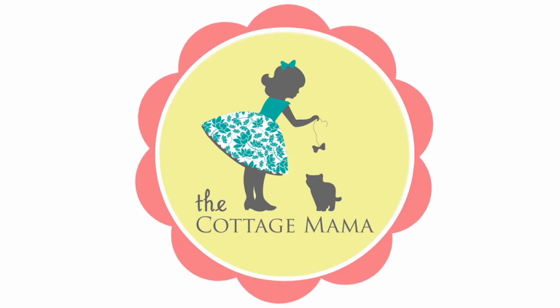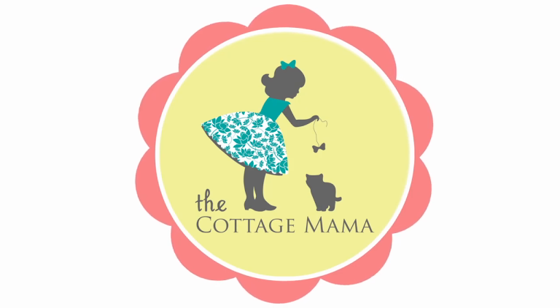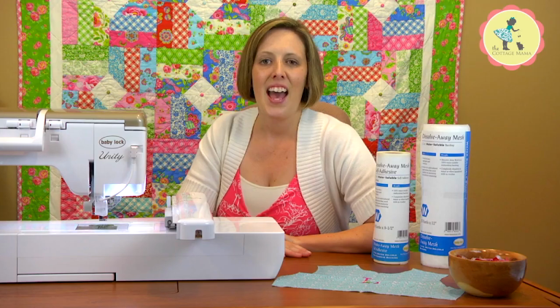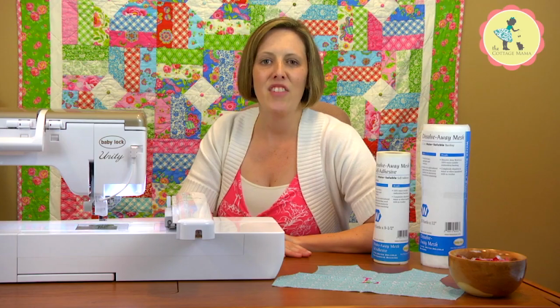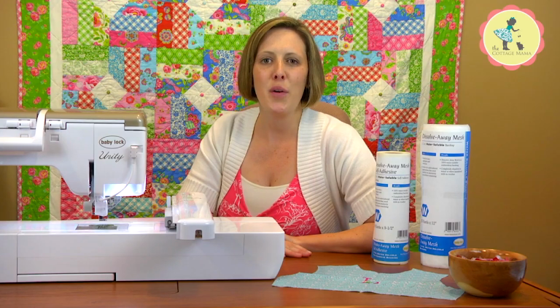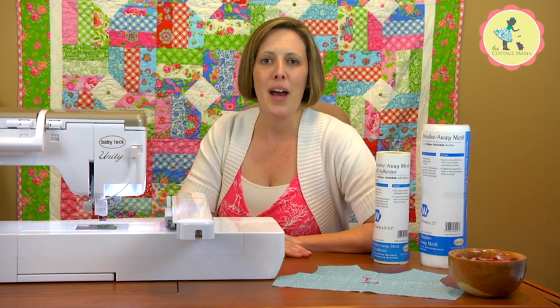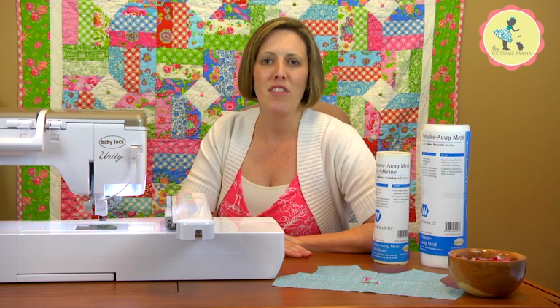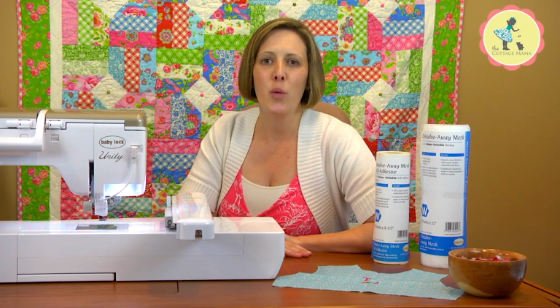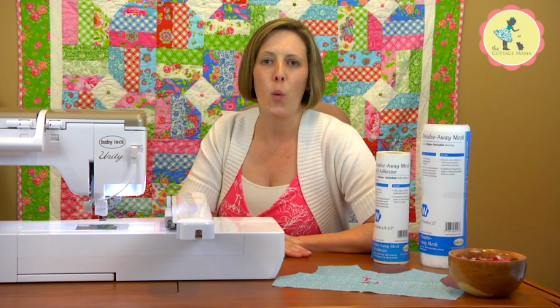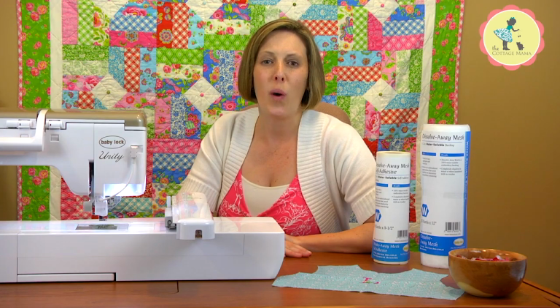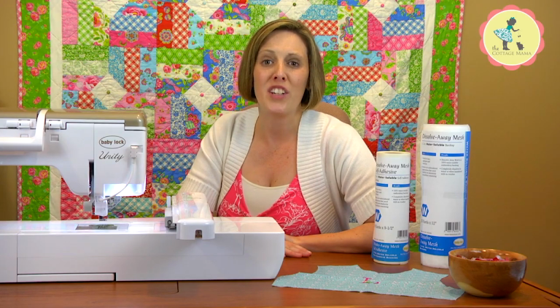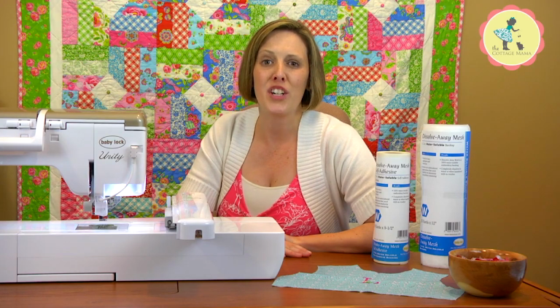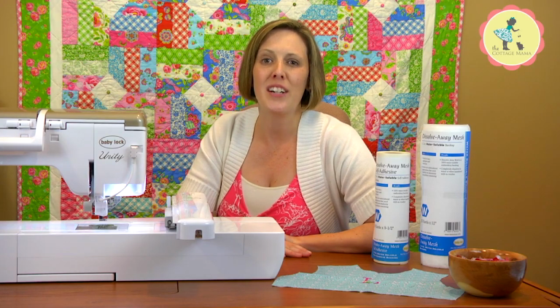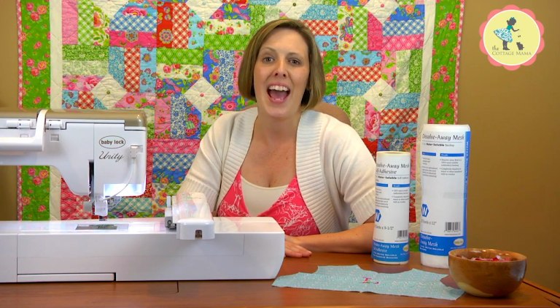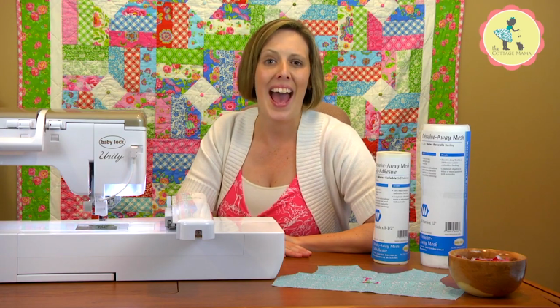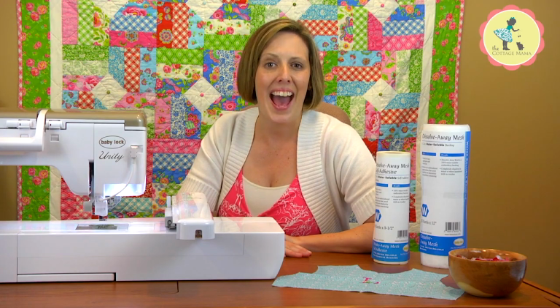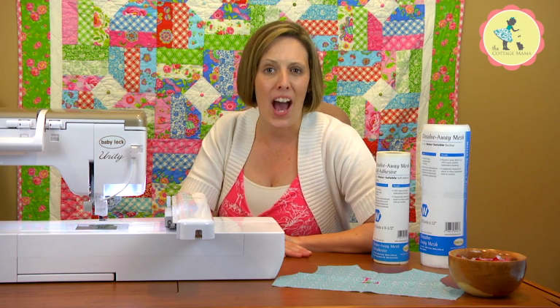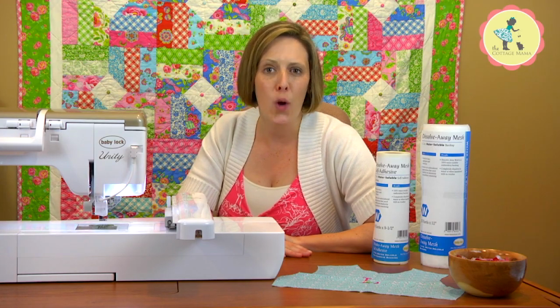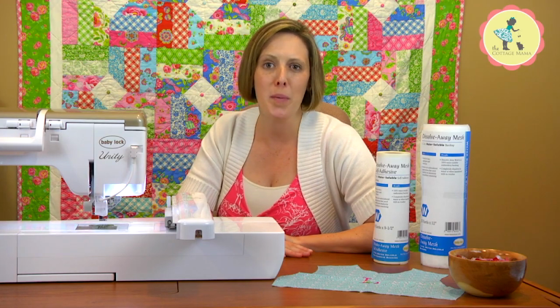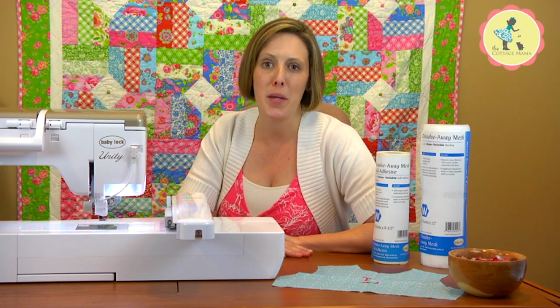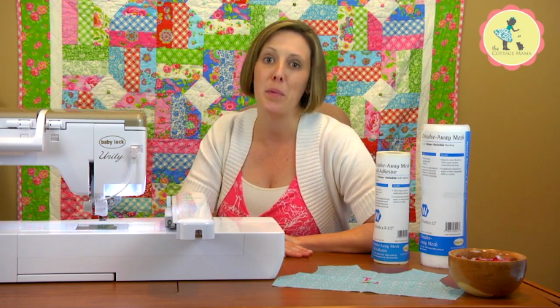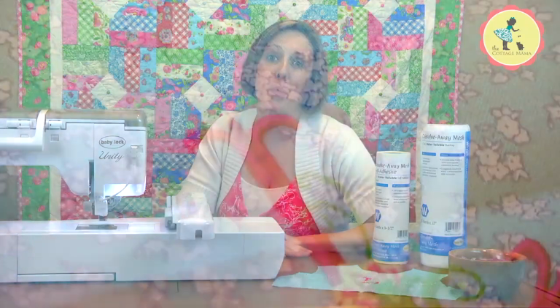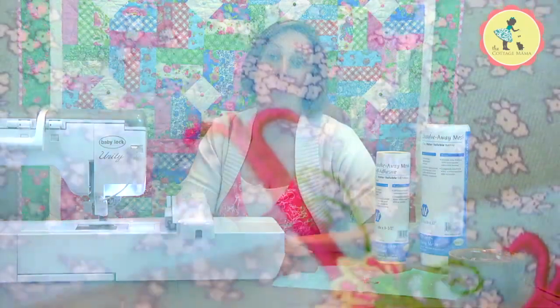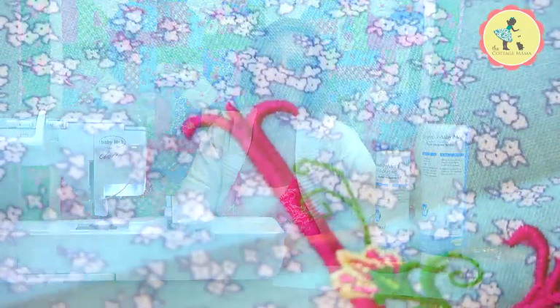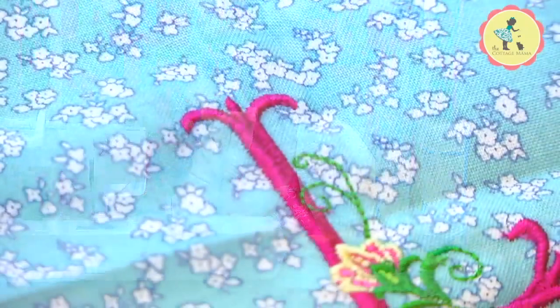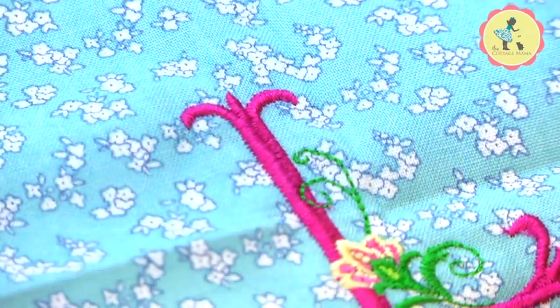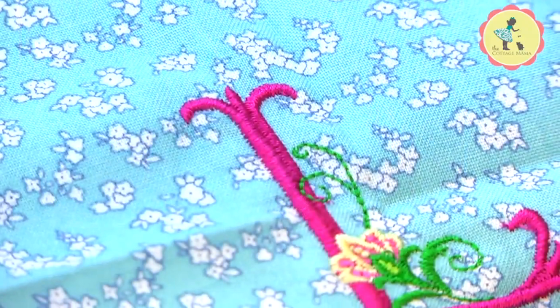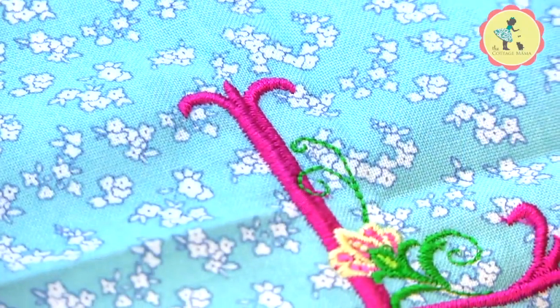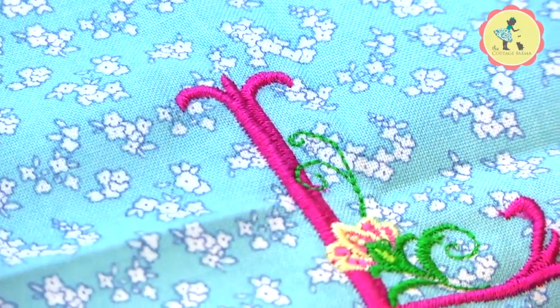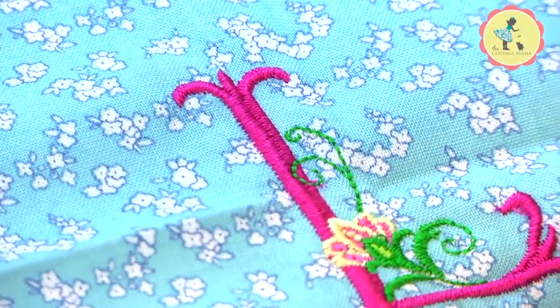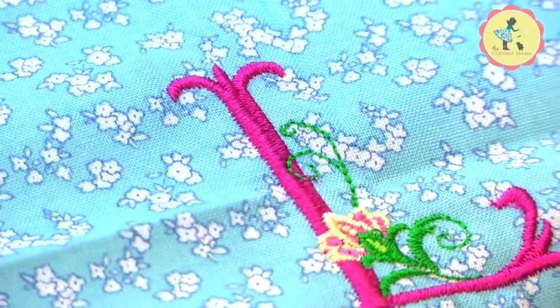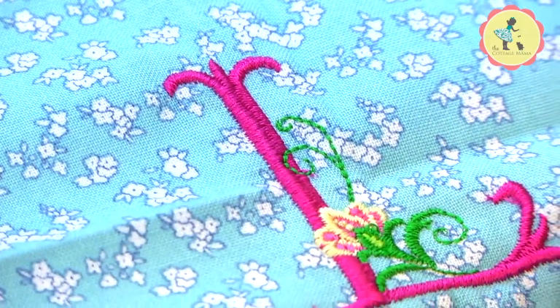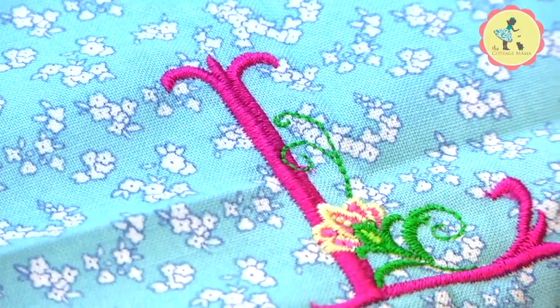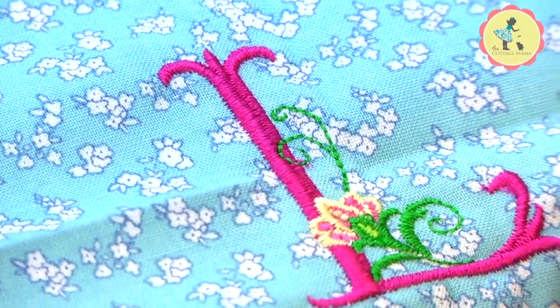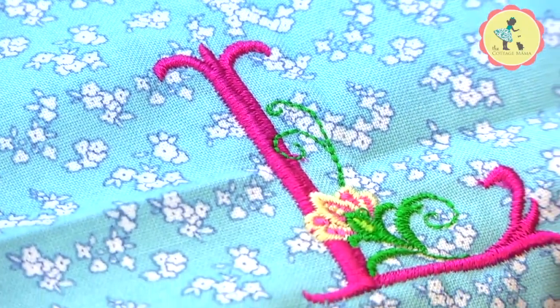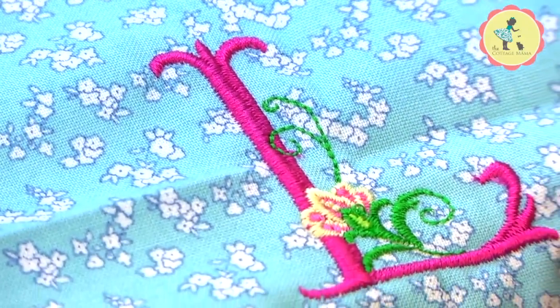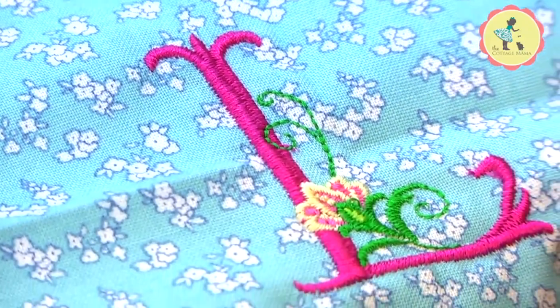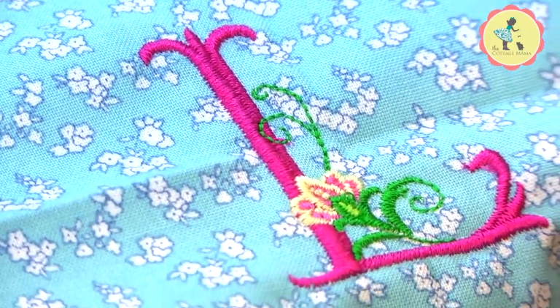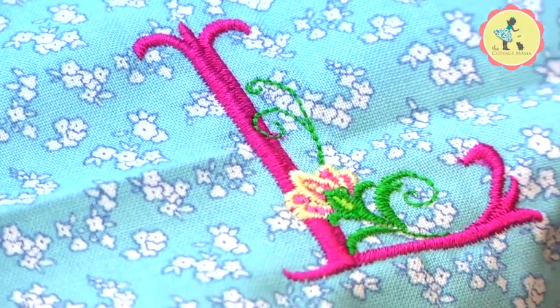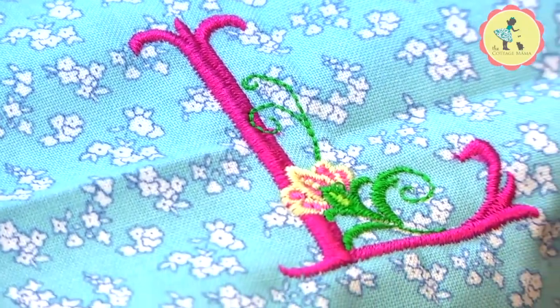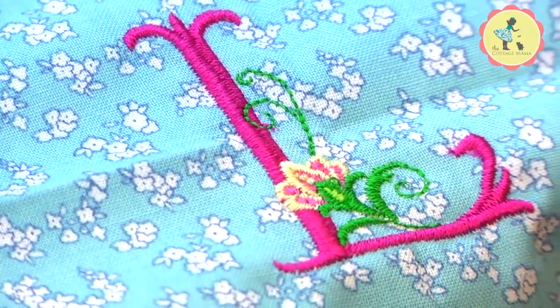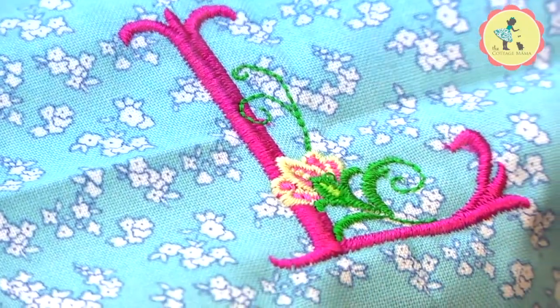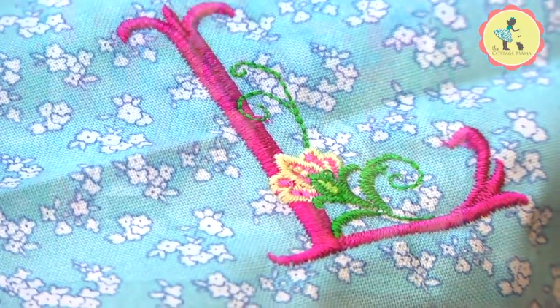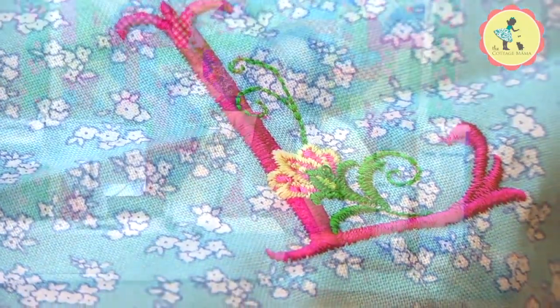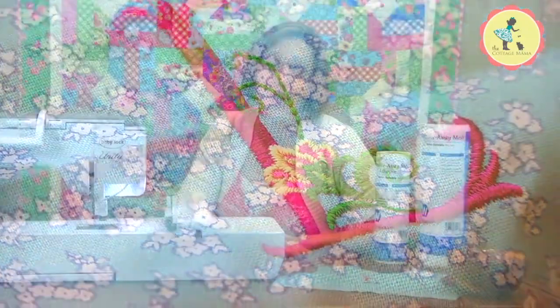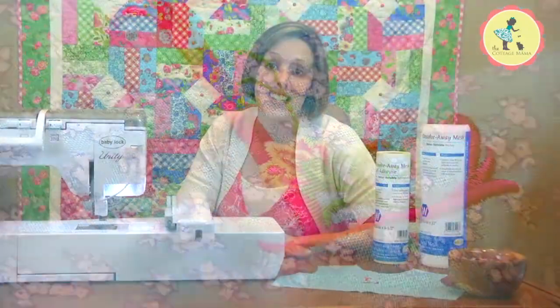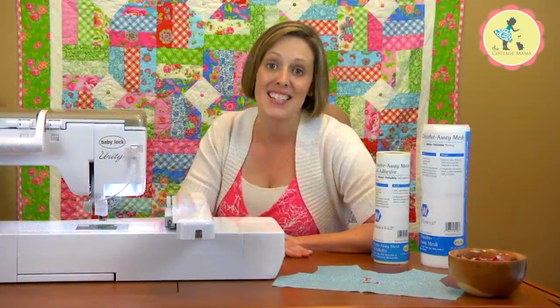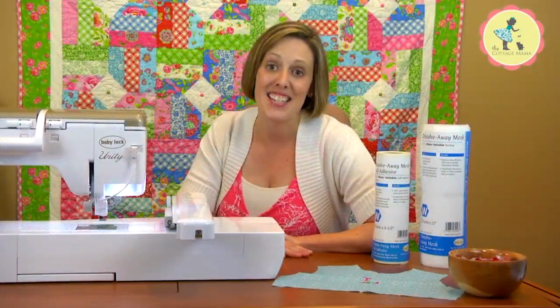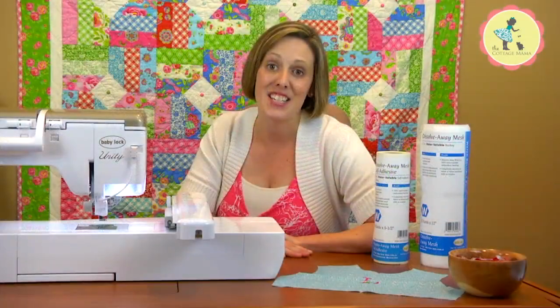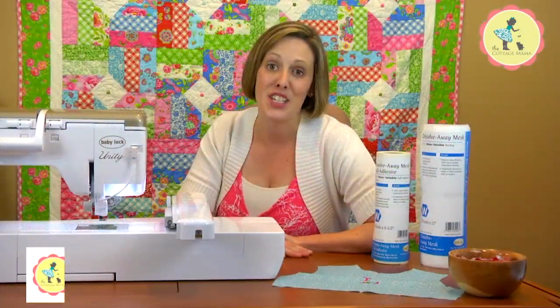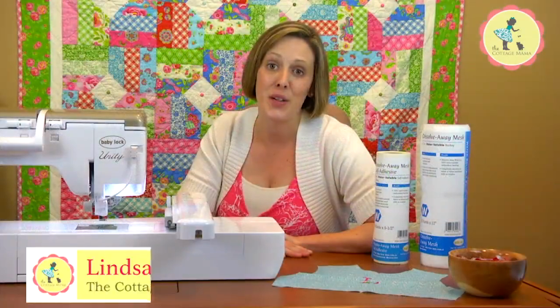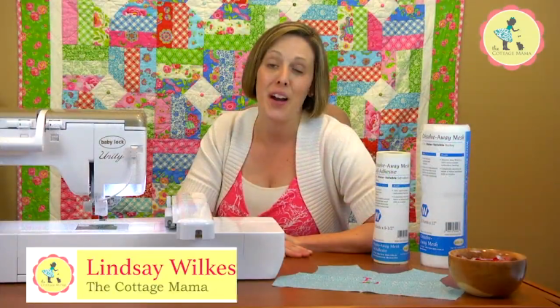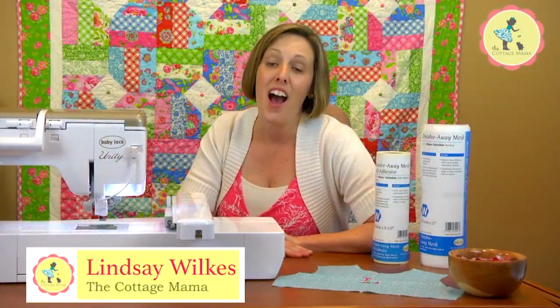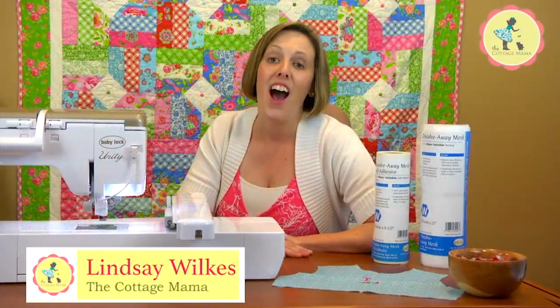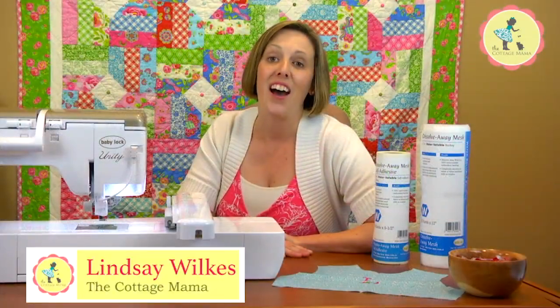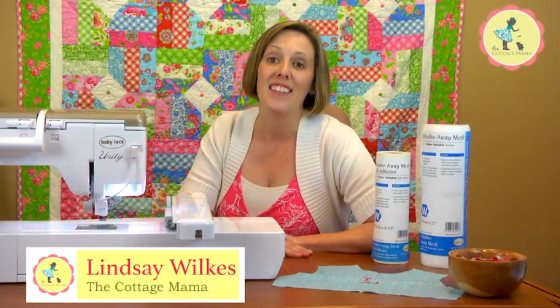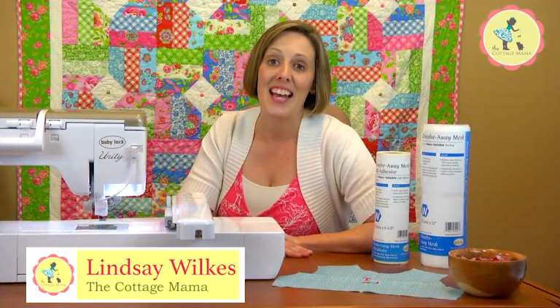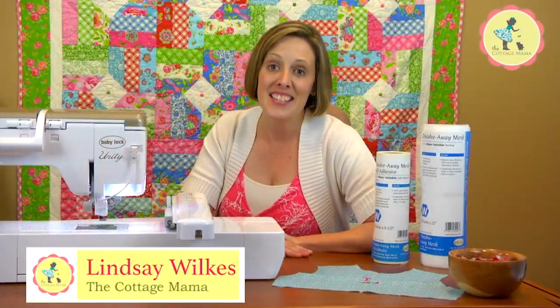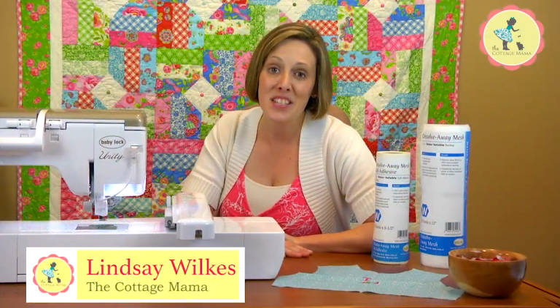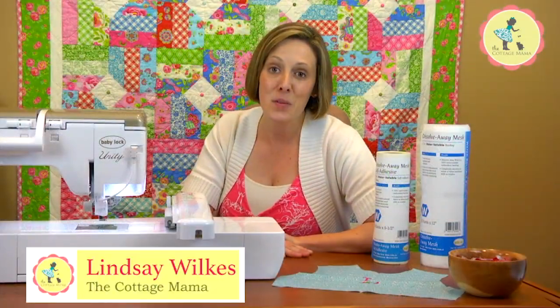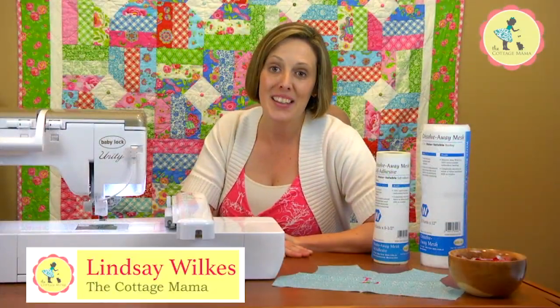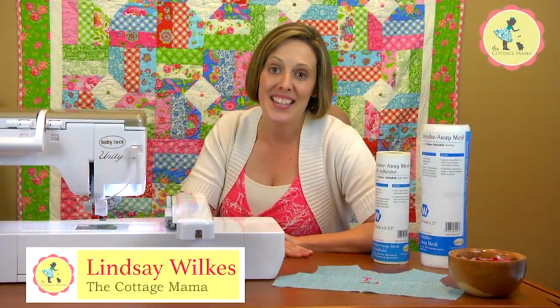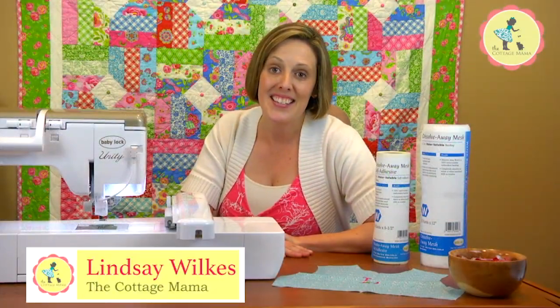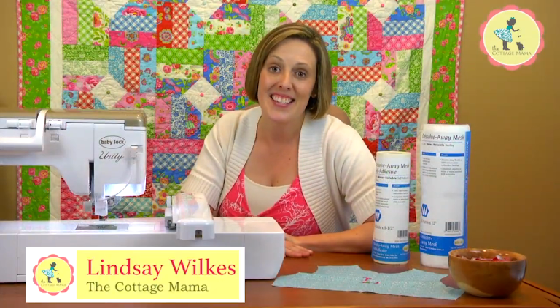Have you ever wondered how people embroider on a dress bodice? Well today I'm going to teach you on Lessons with Lindsay.